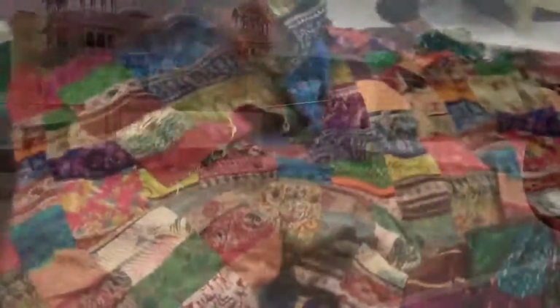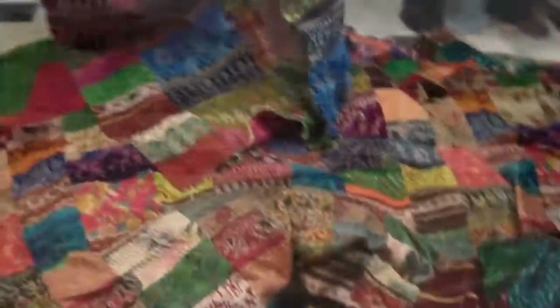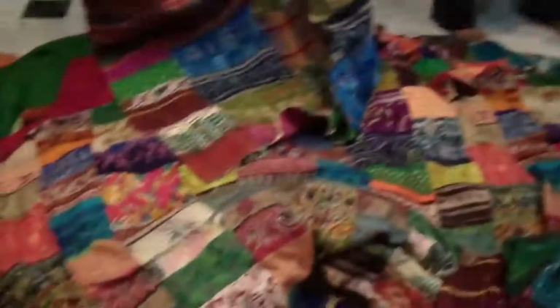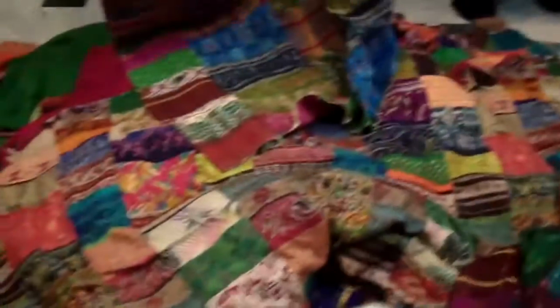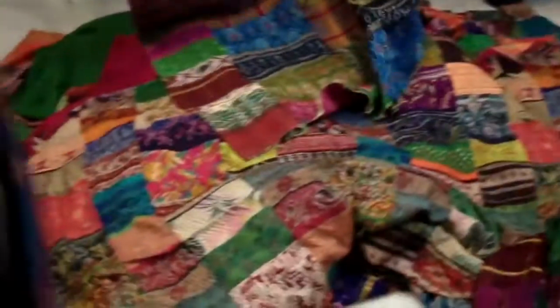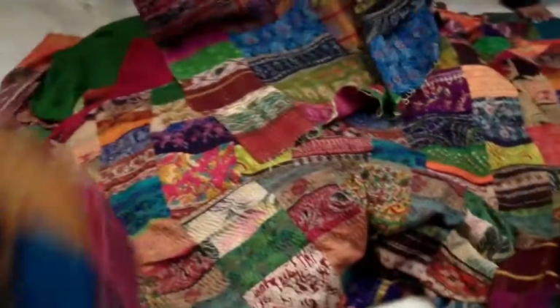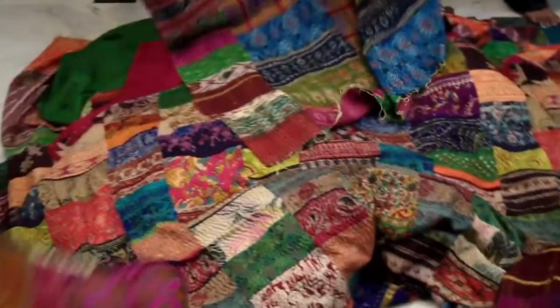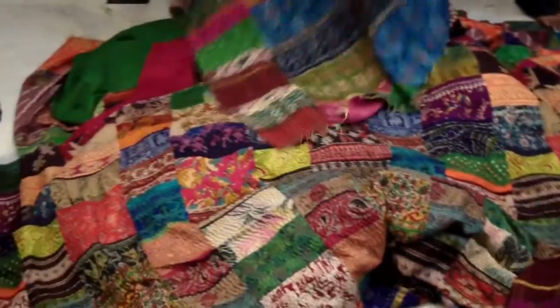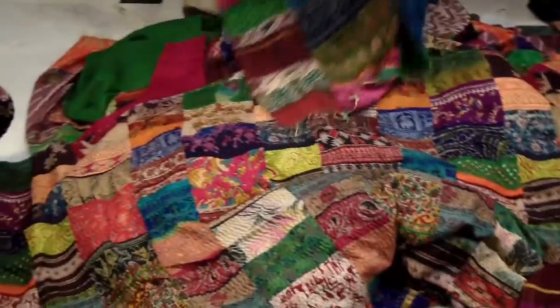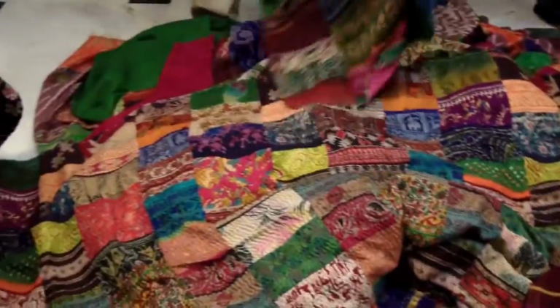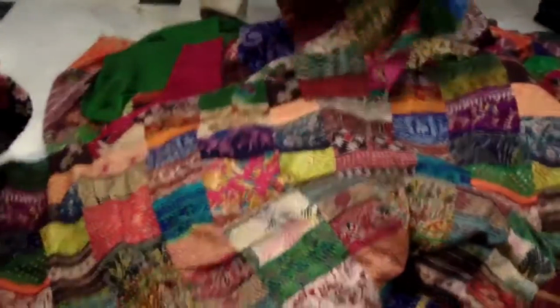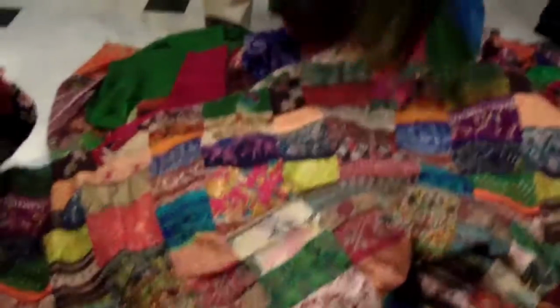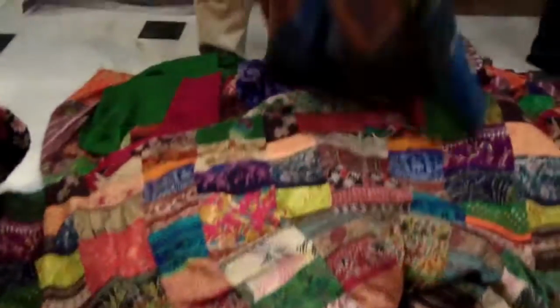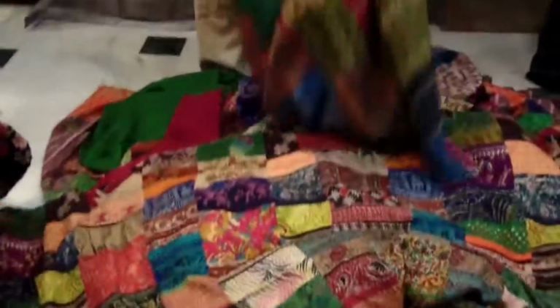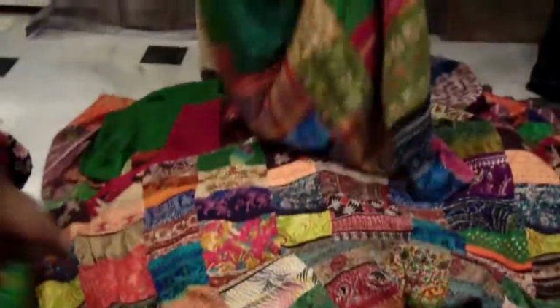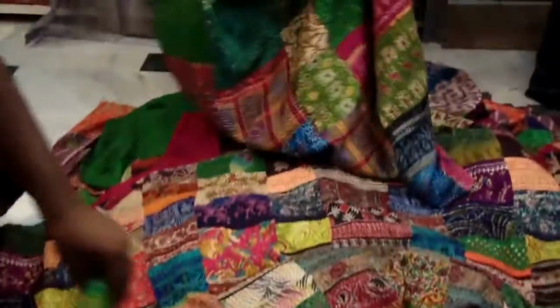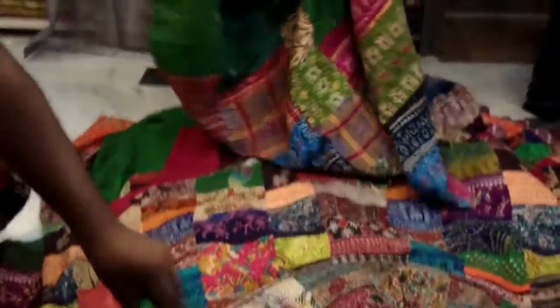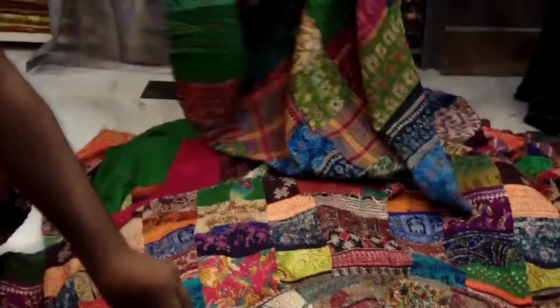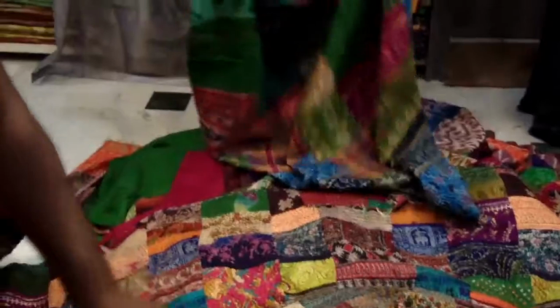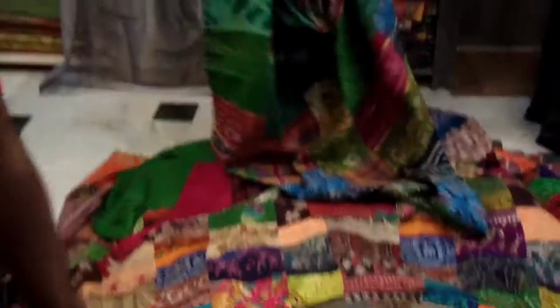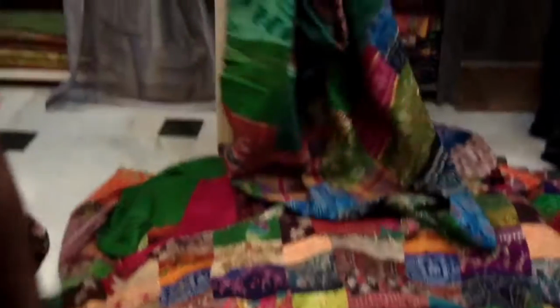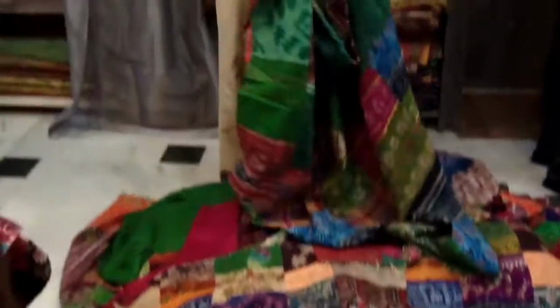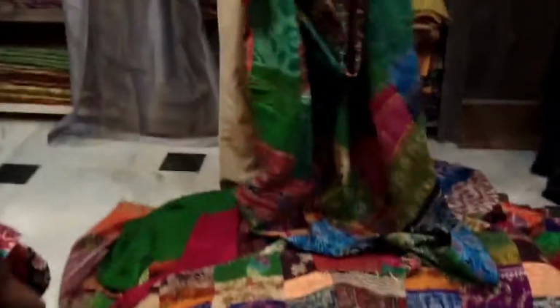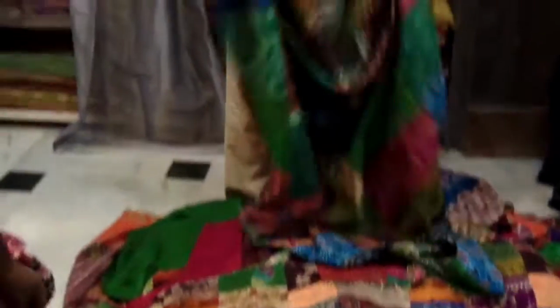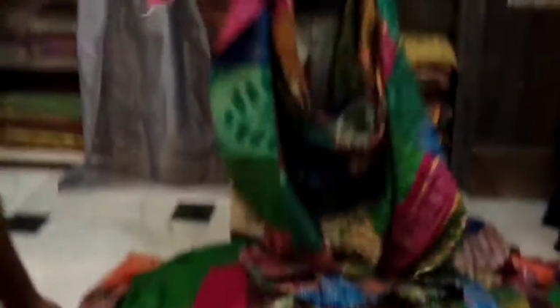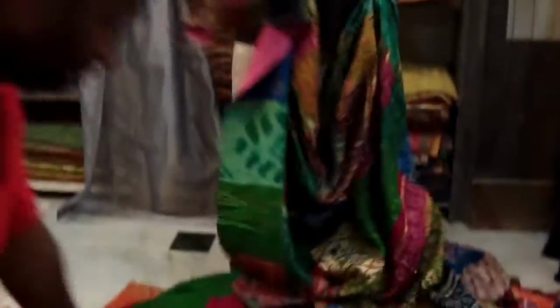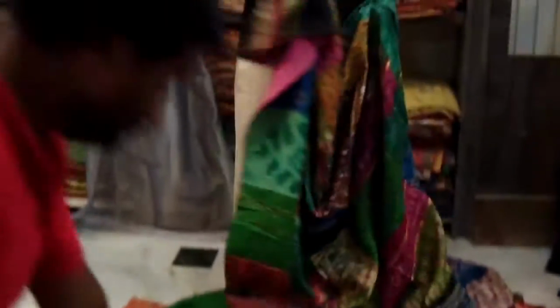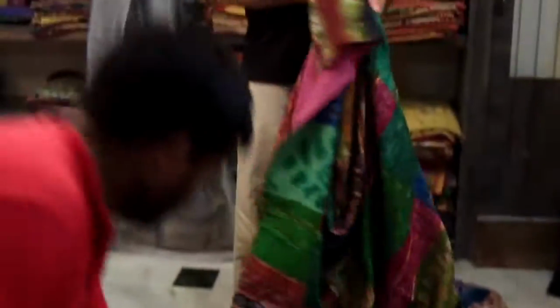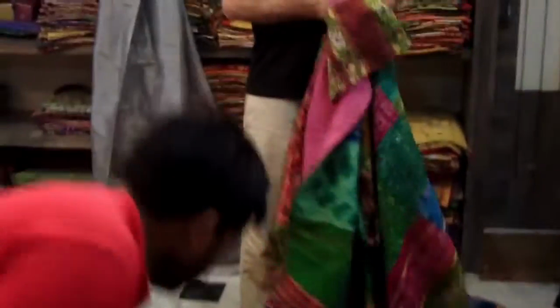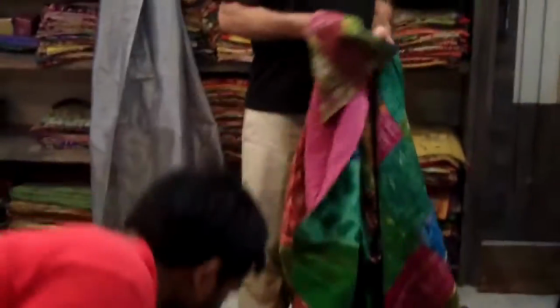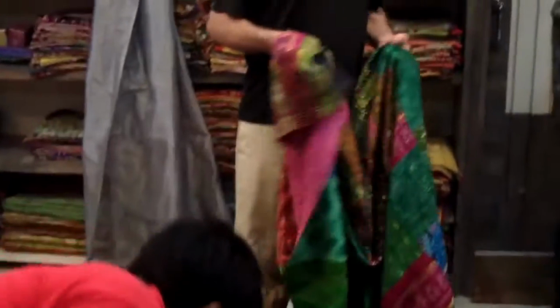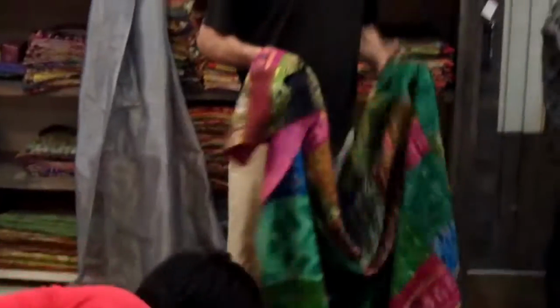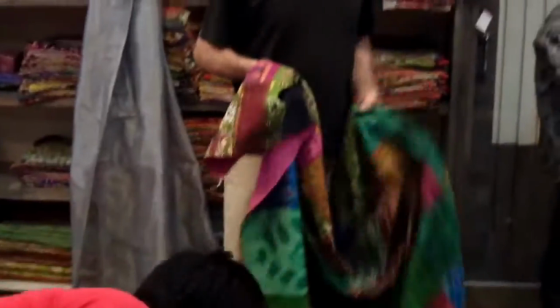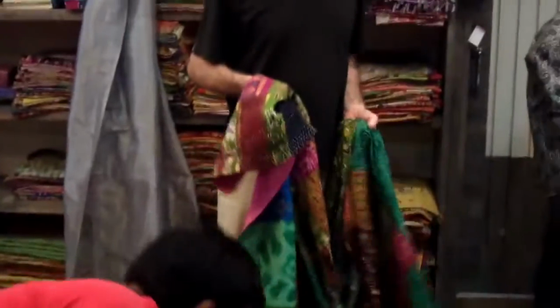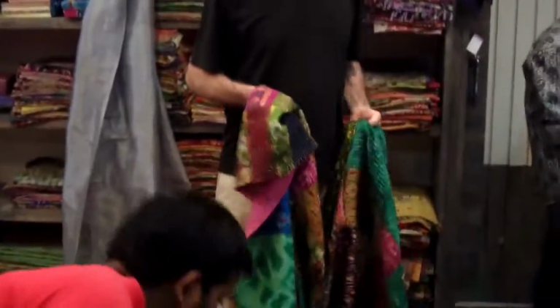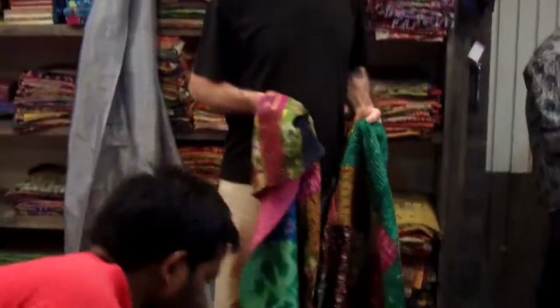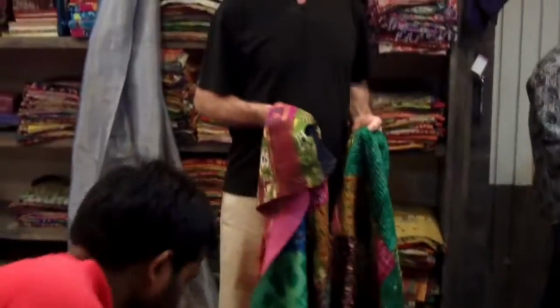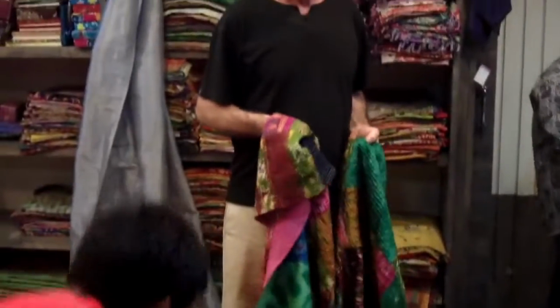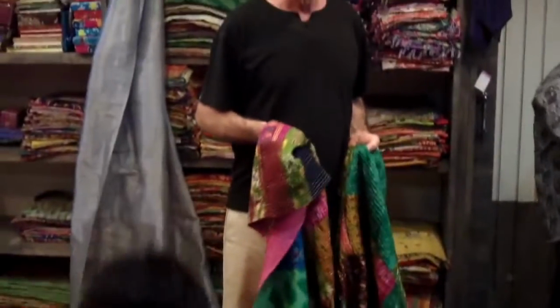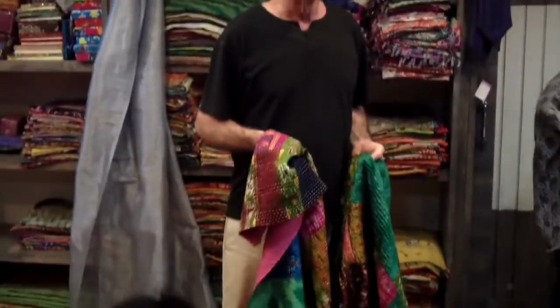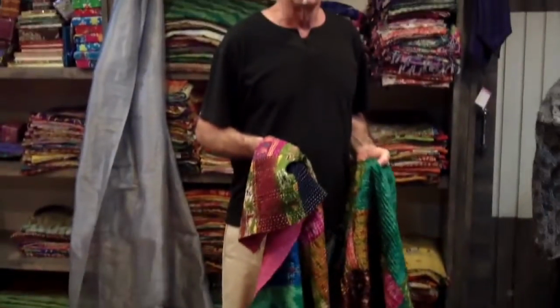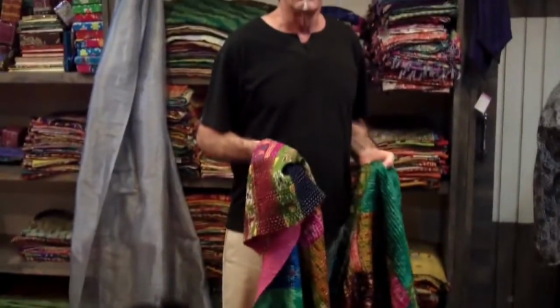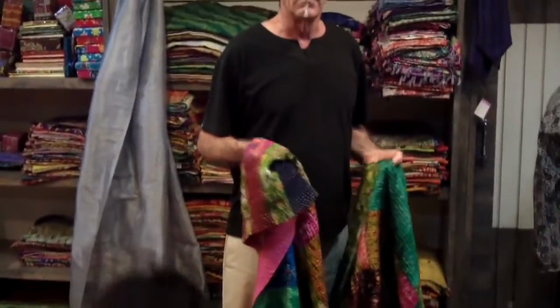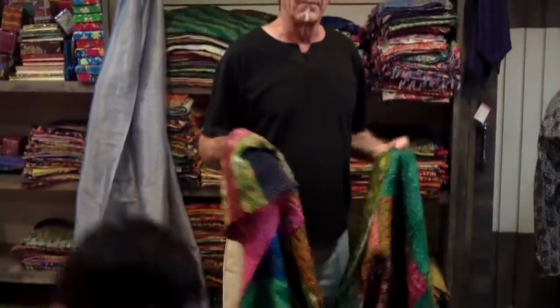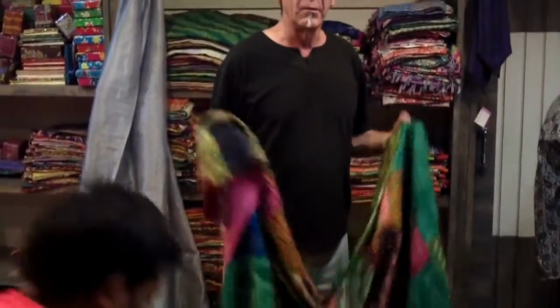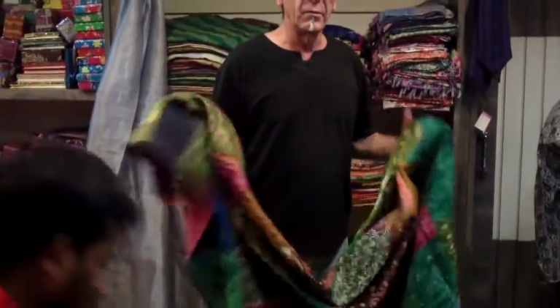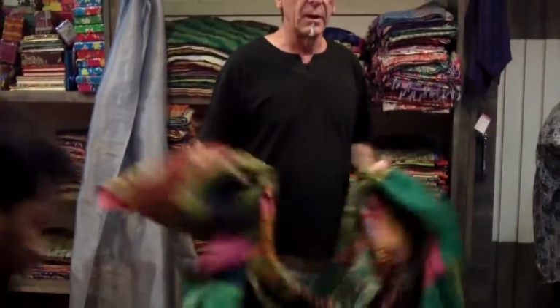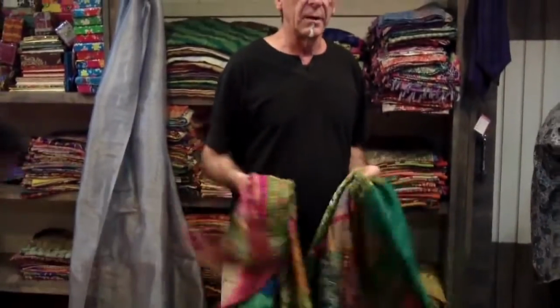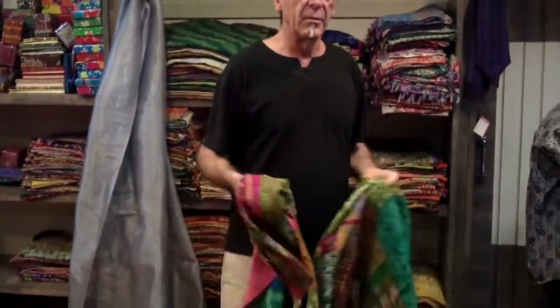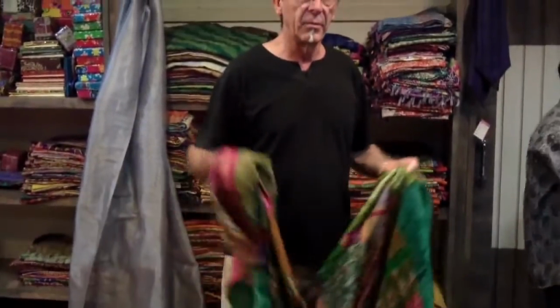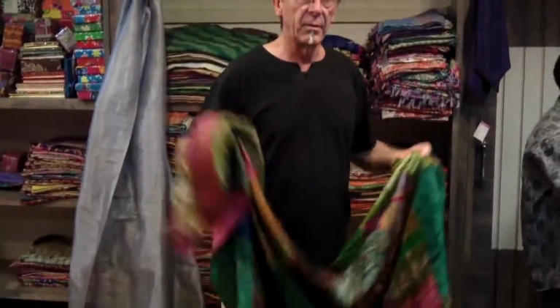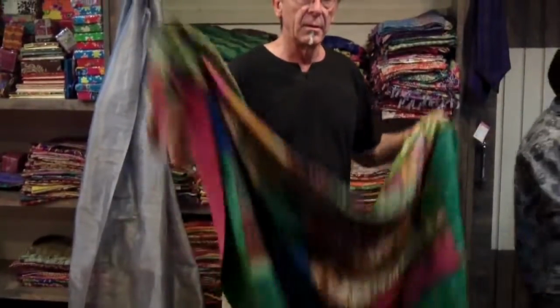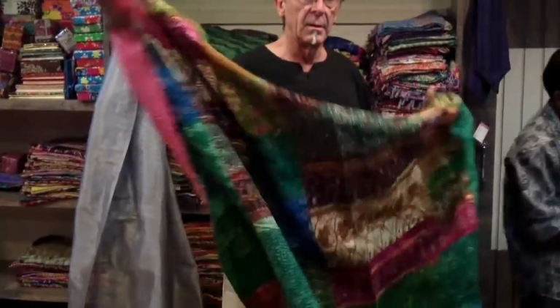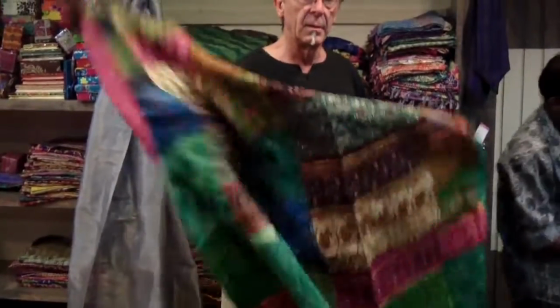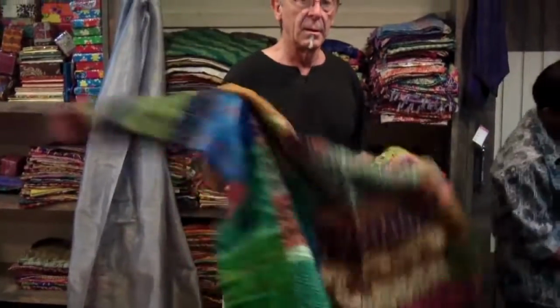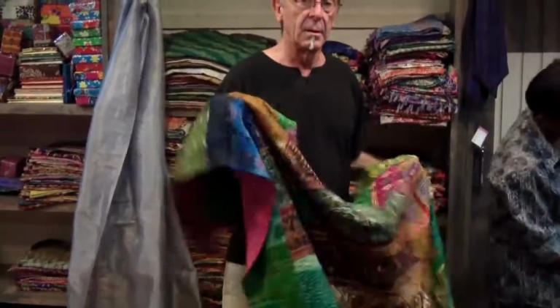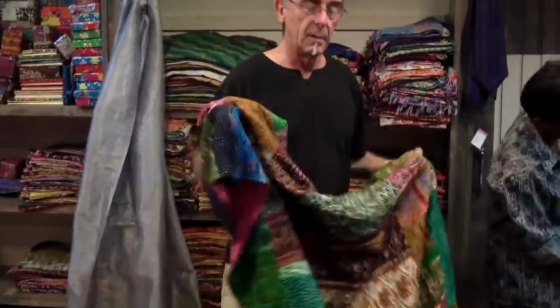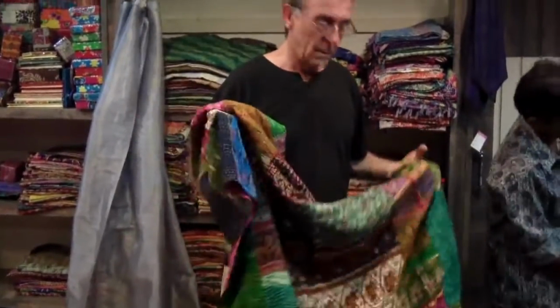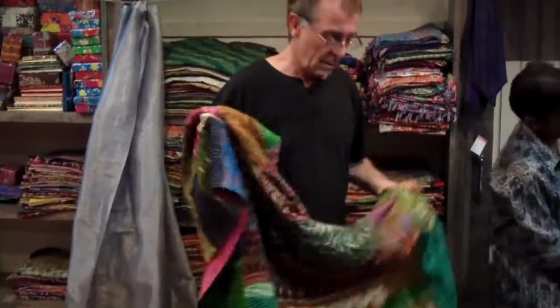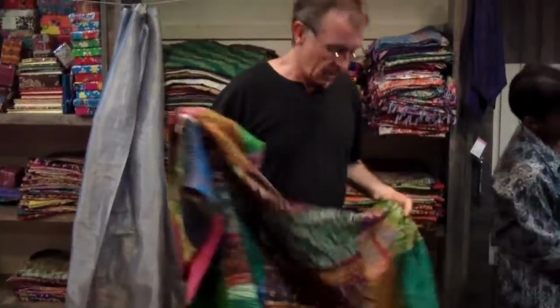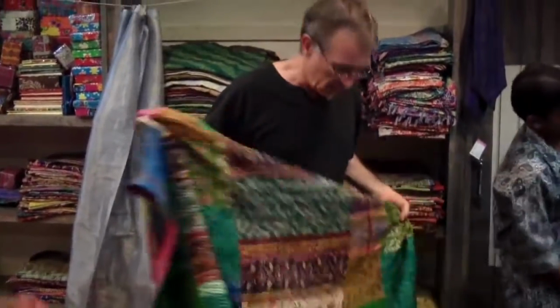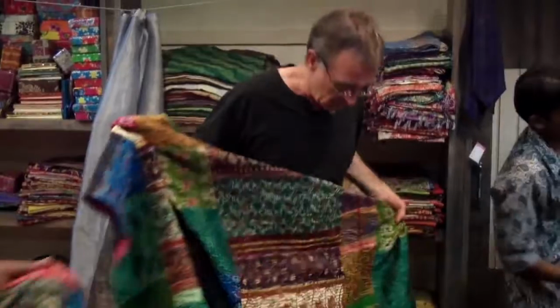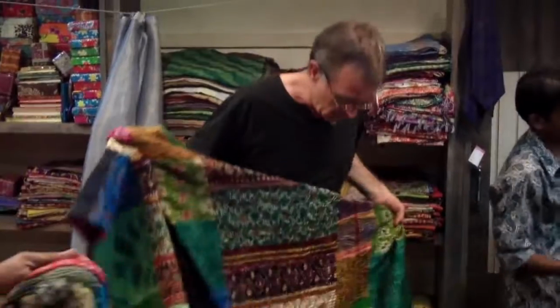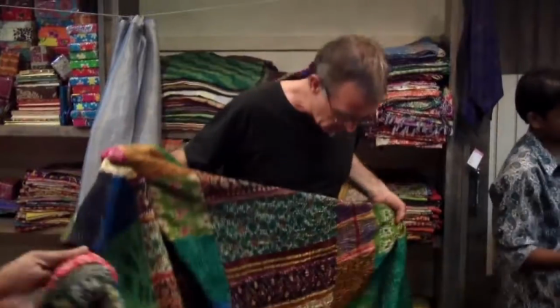These textiles are made from old sari fabric and hand stitched into beautiful quilts by artisans who clearly have an eye for composition and balance.